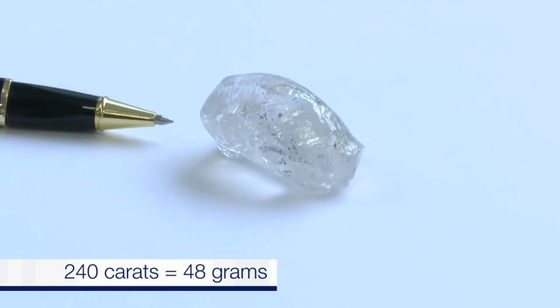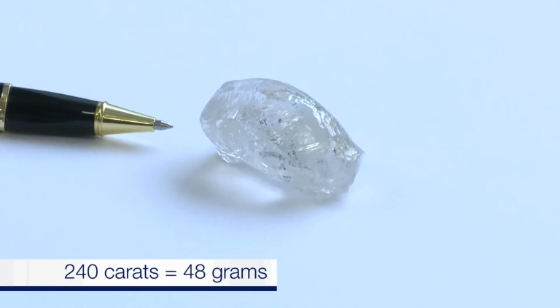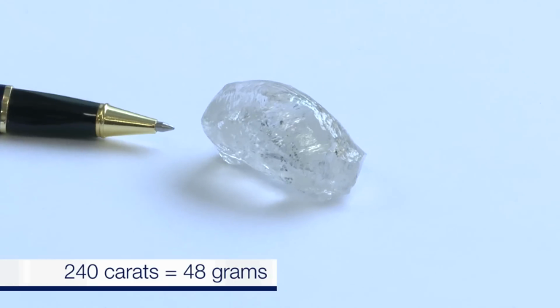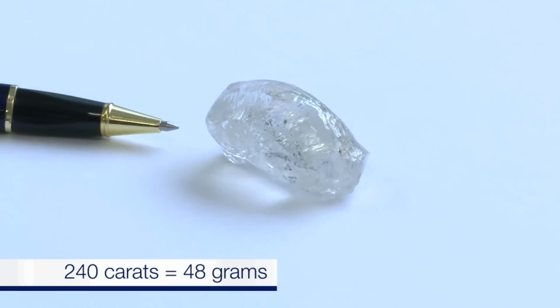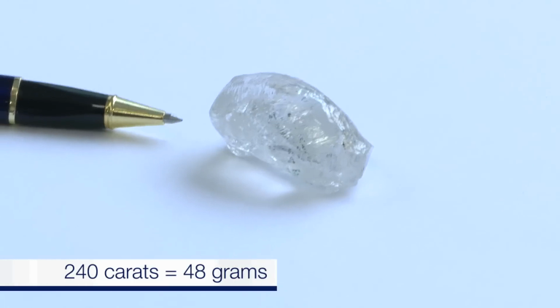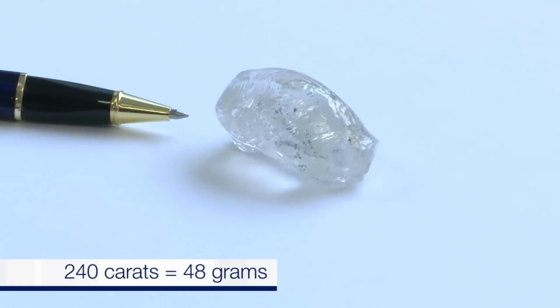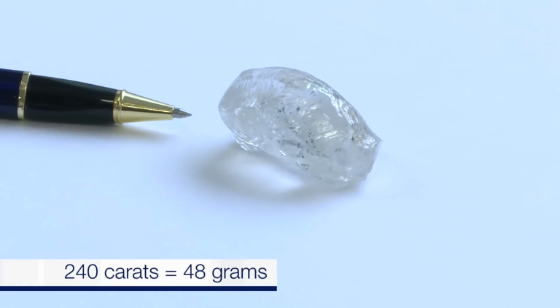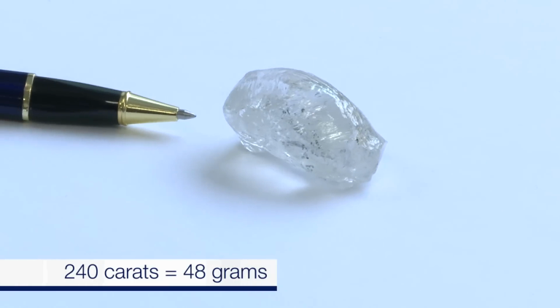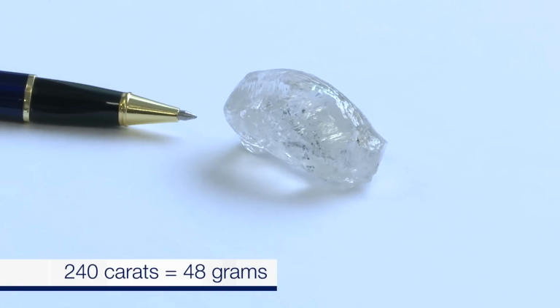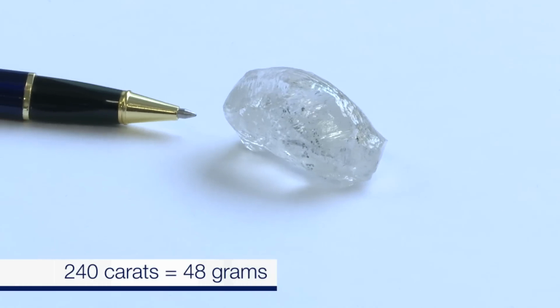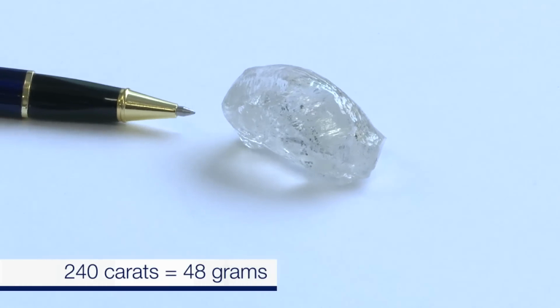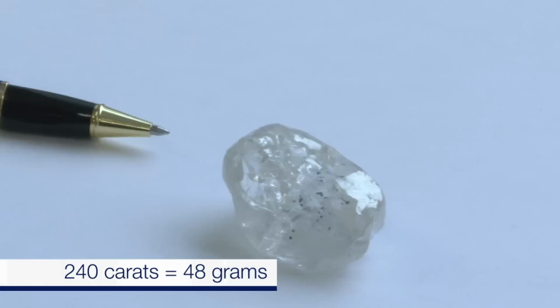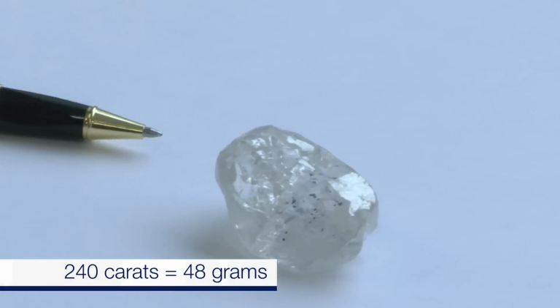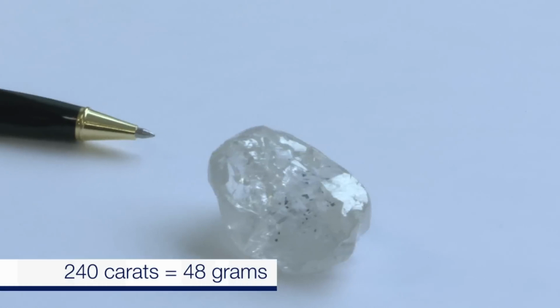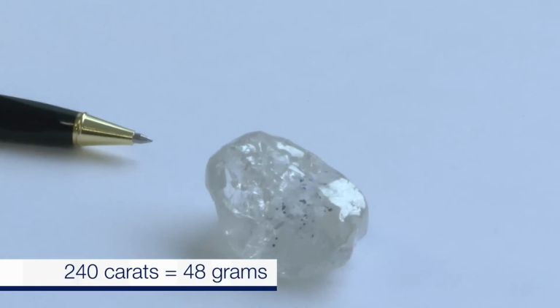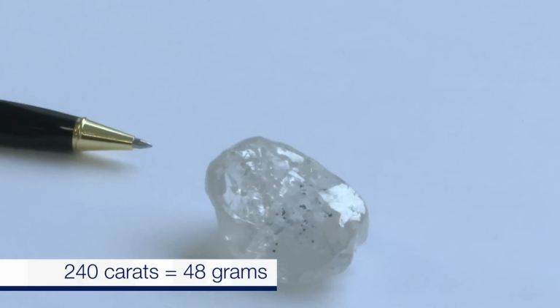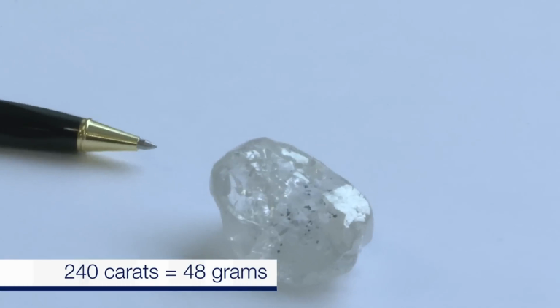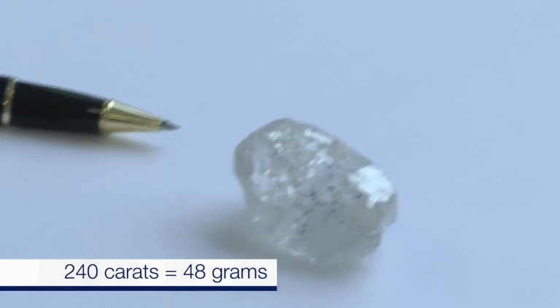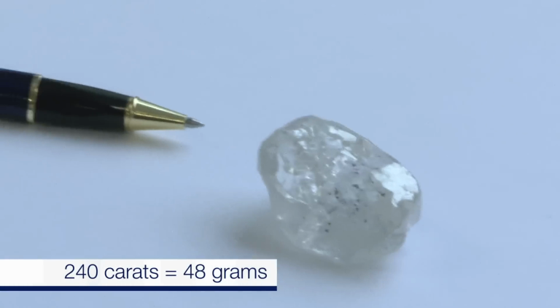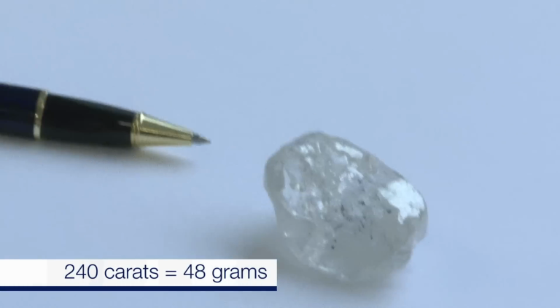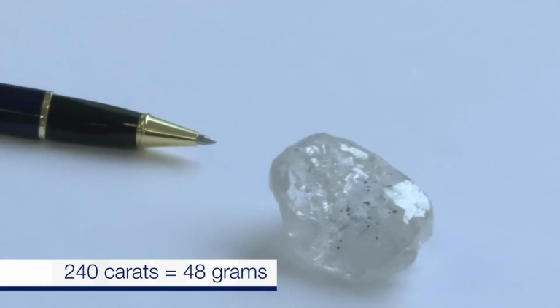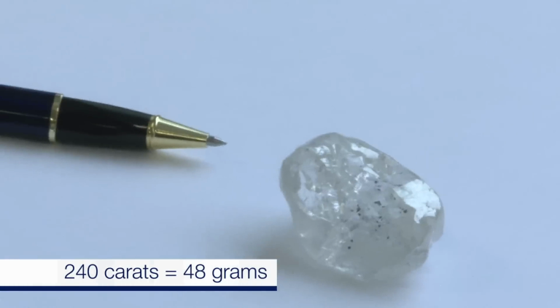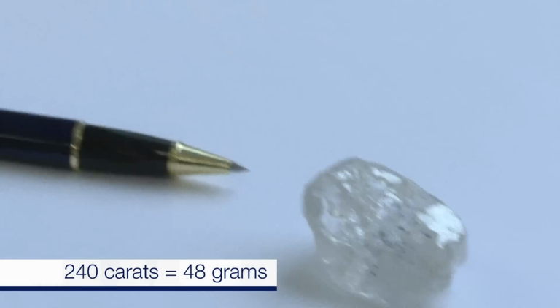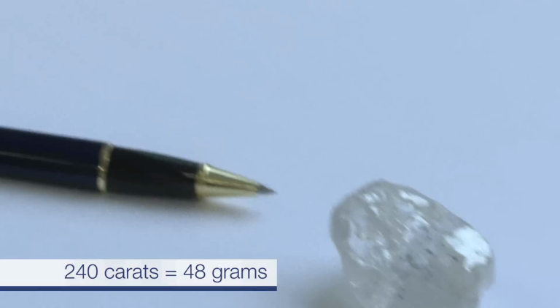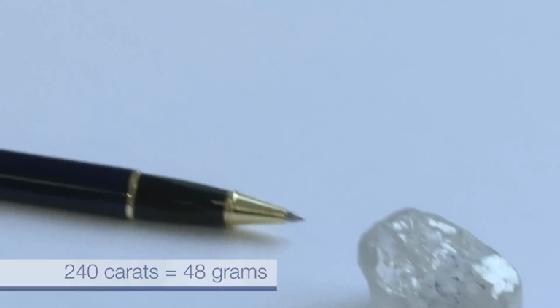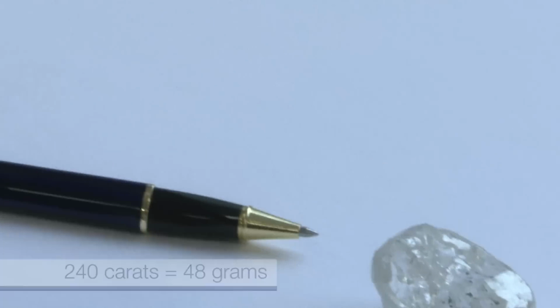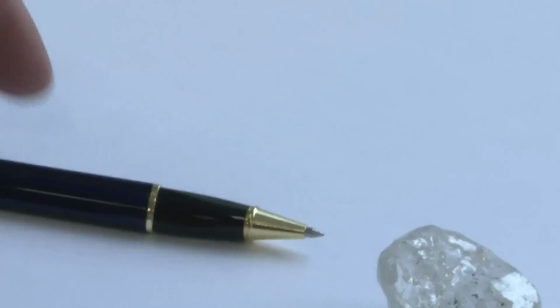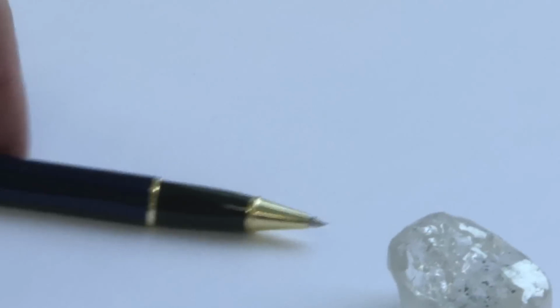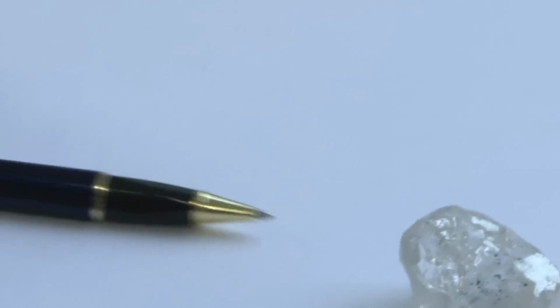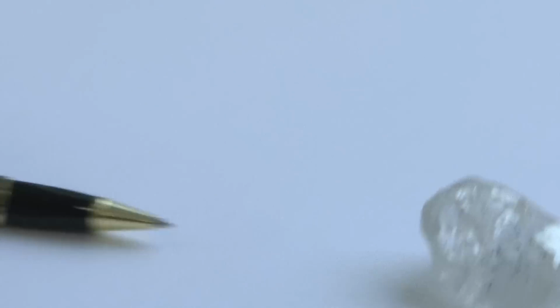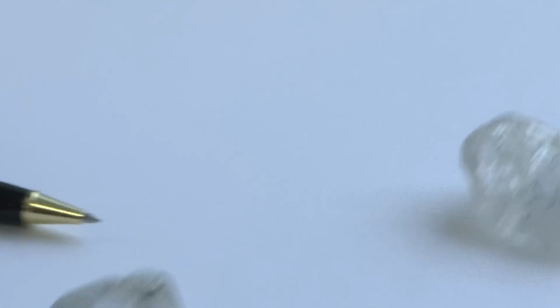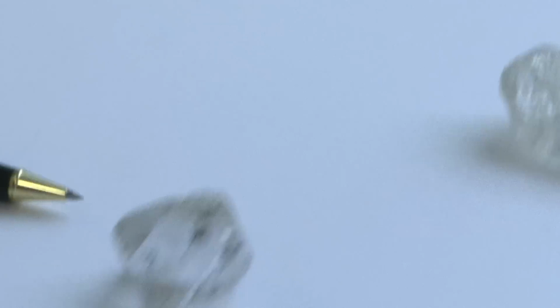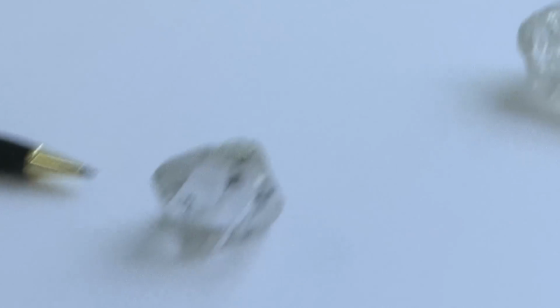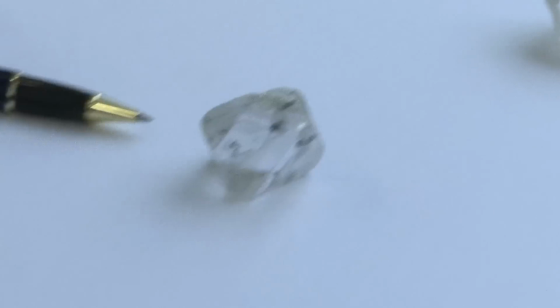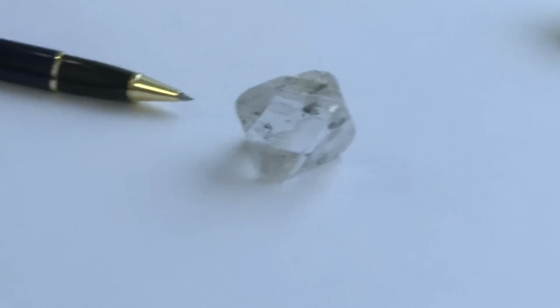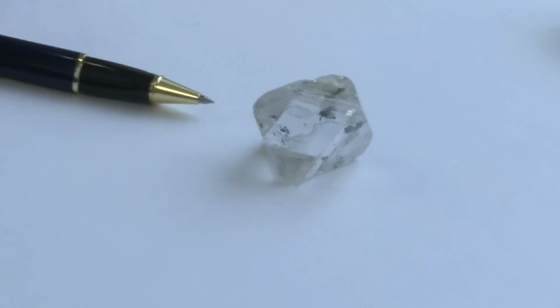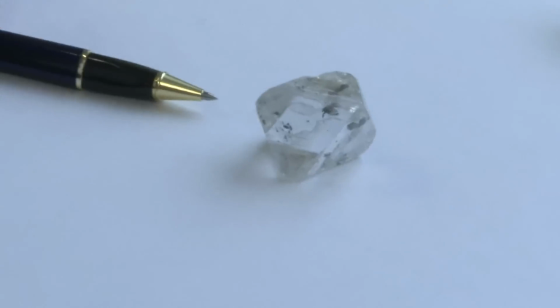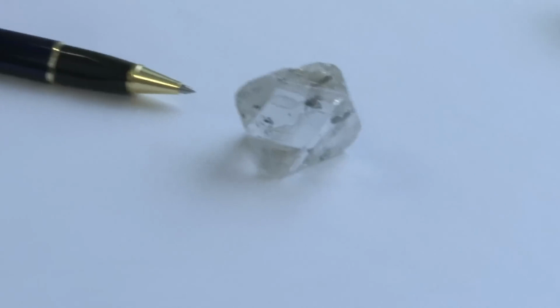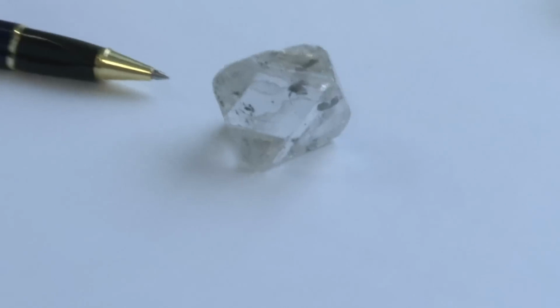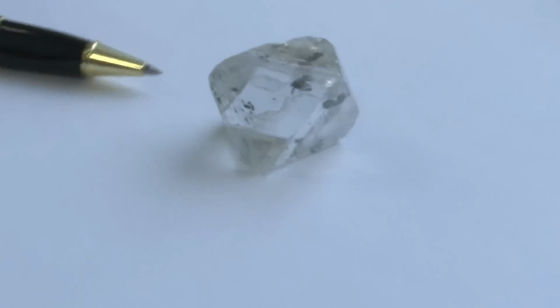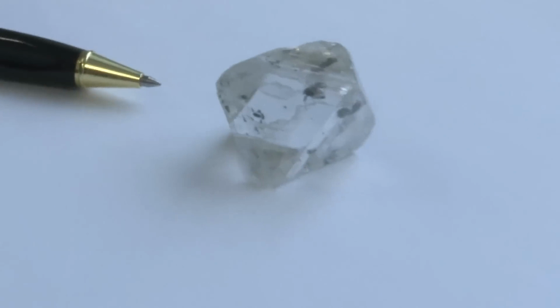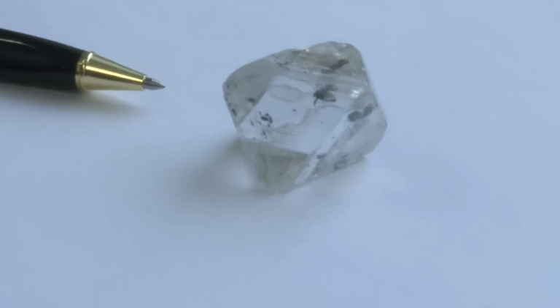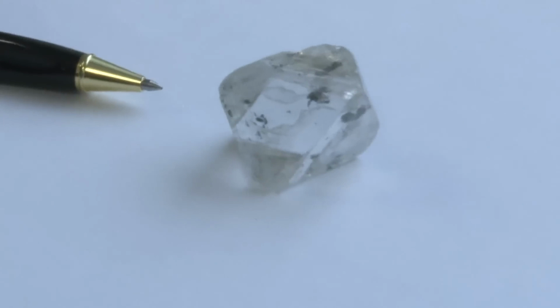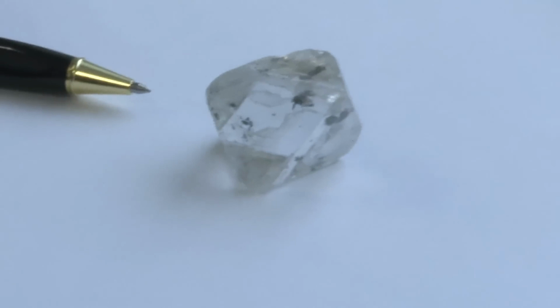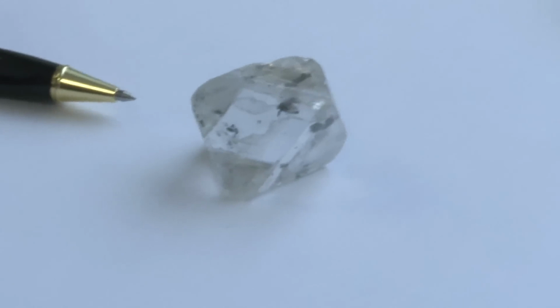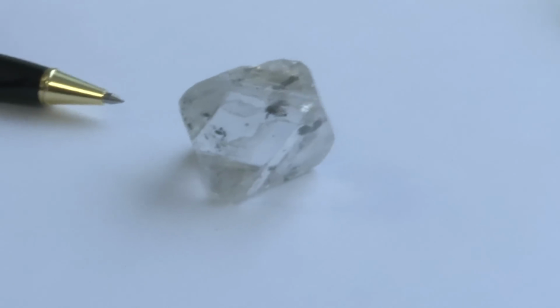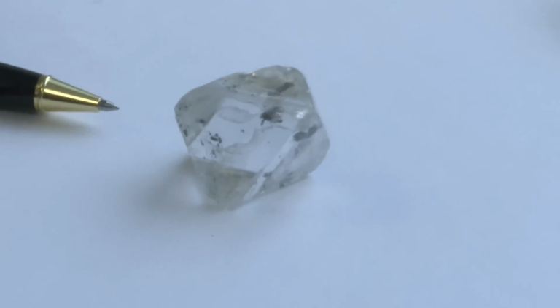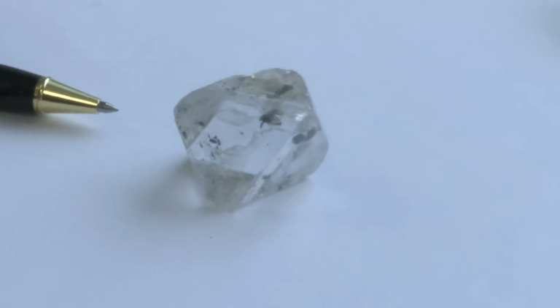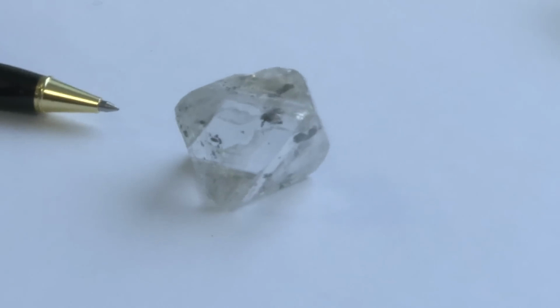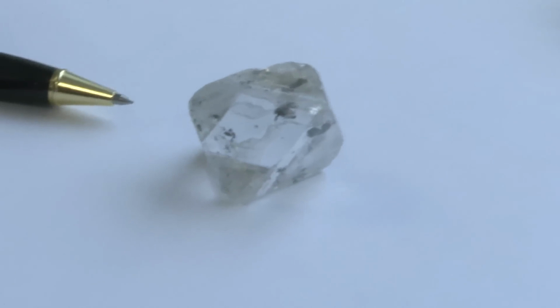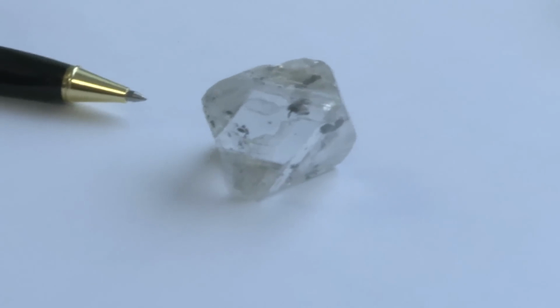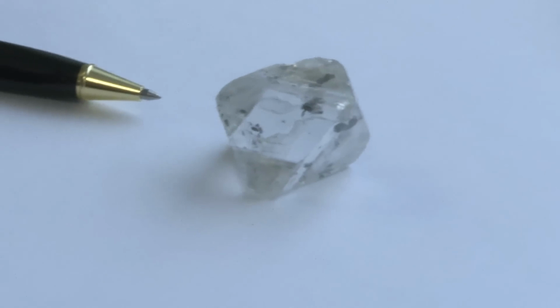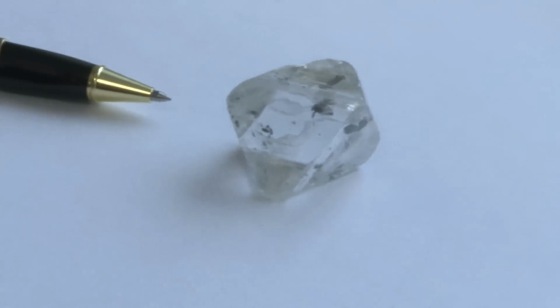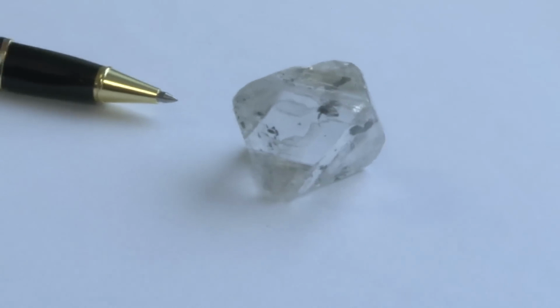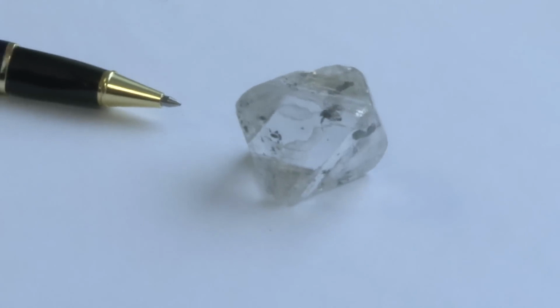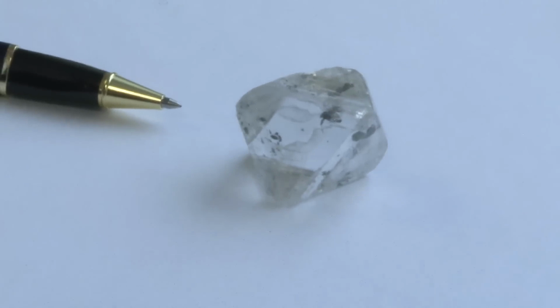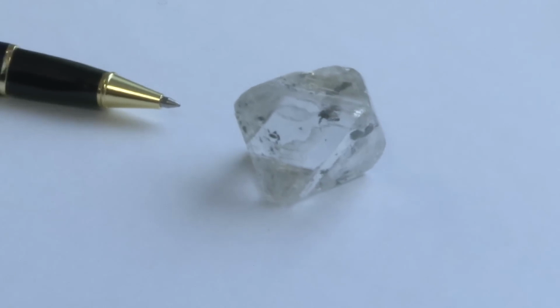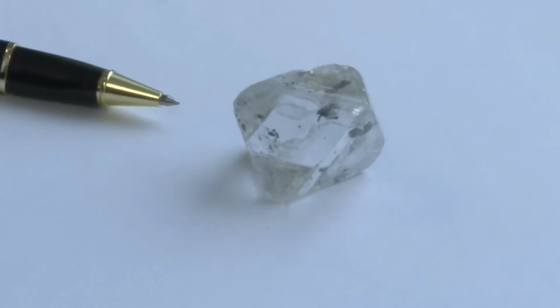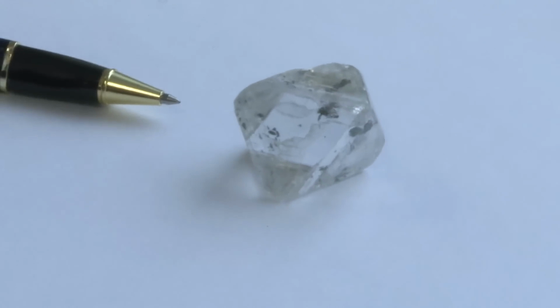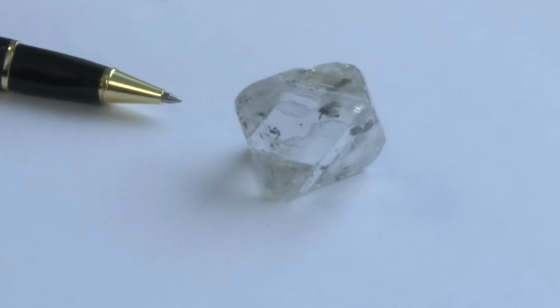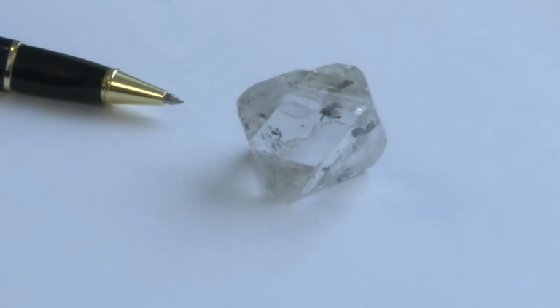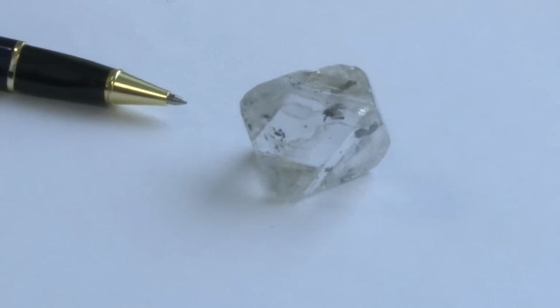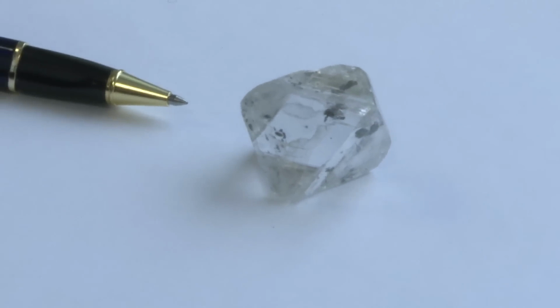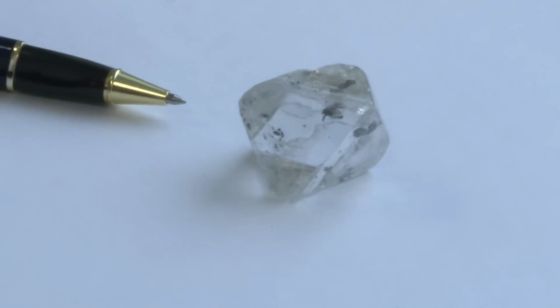But it's rather a shapeless lump, but down here there are some really amazing shapes.